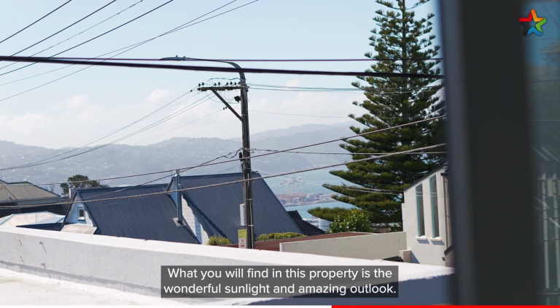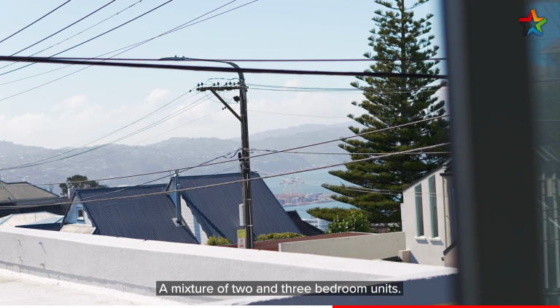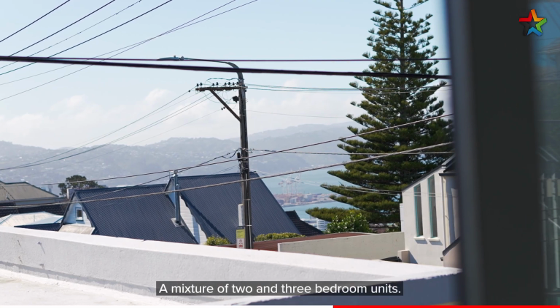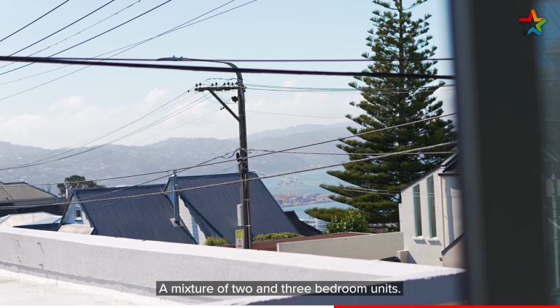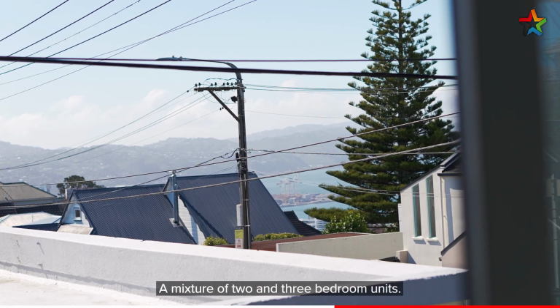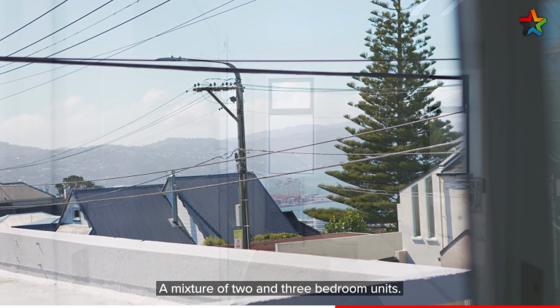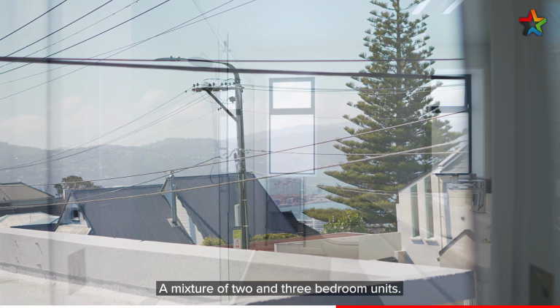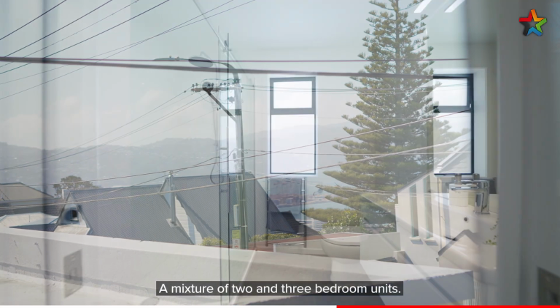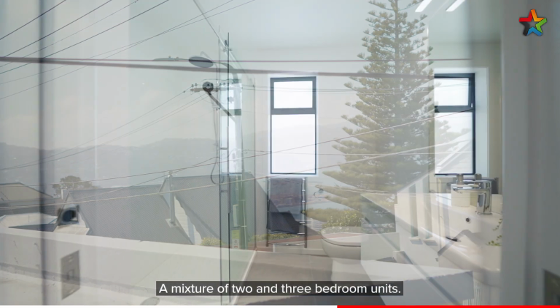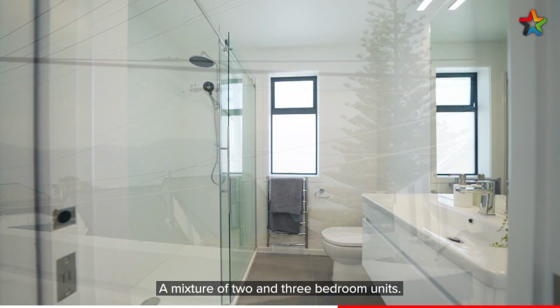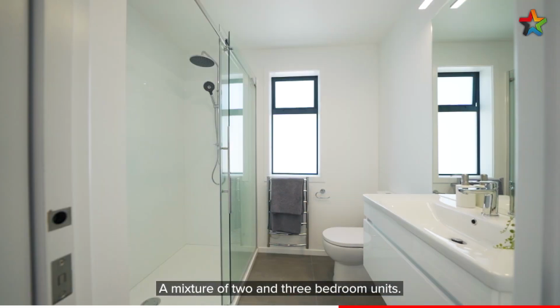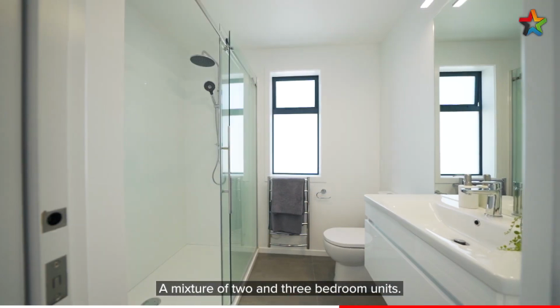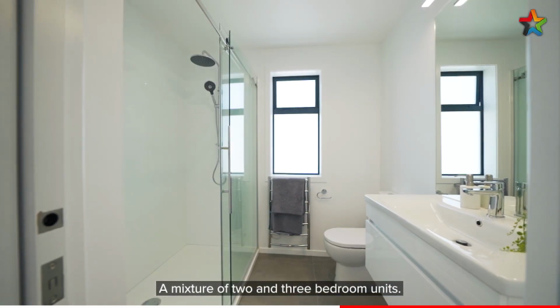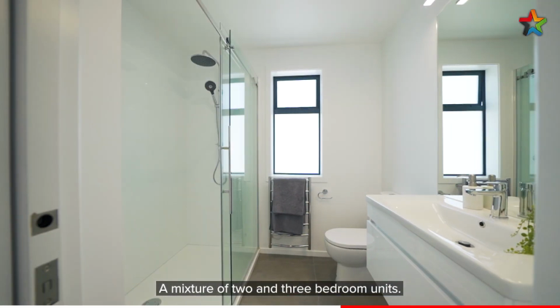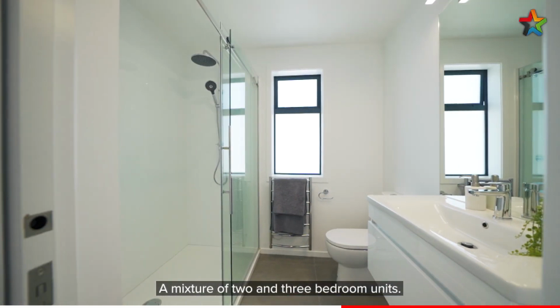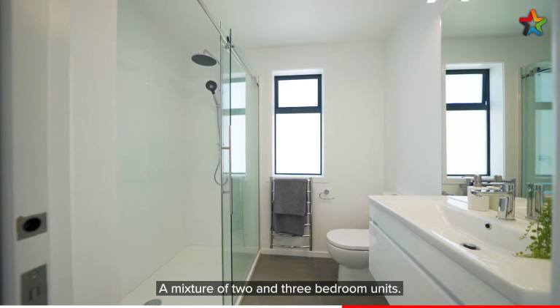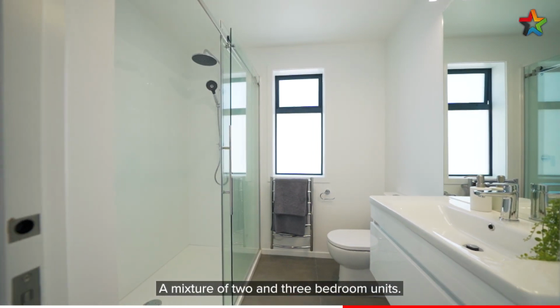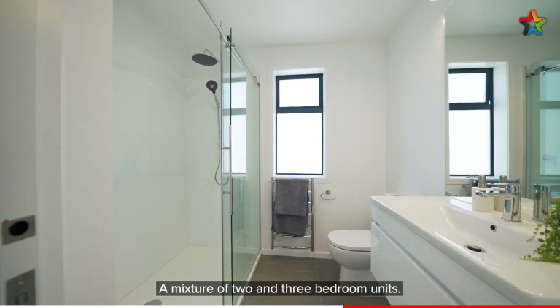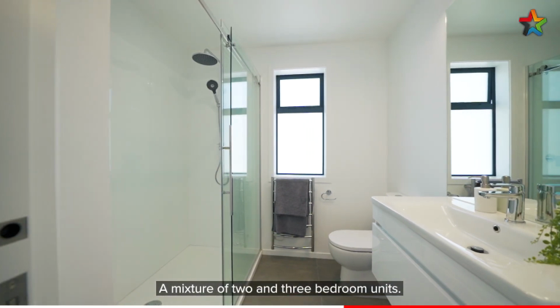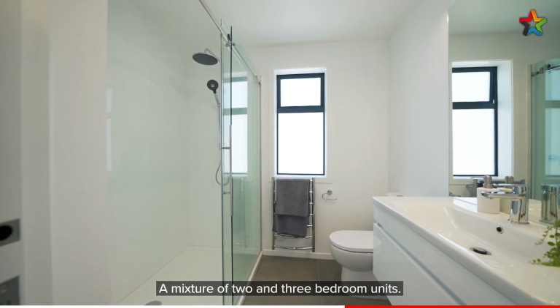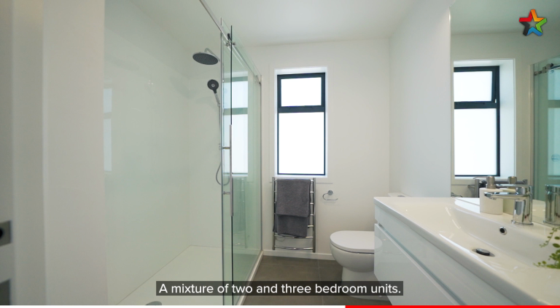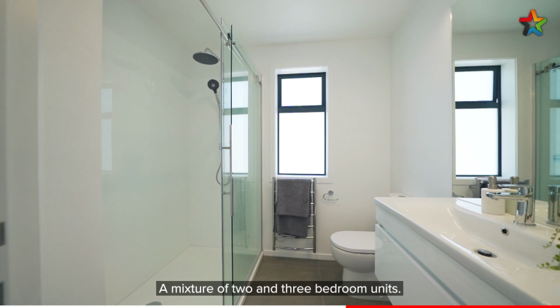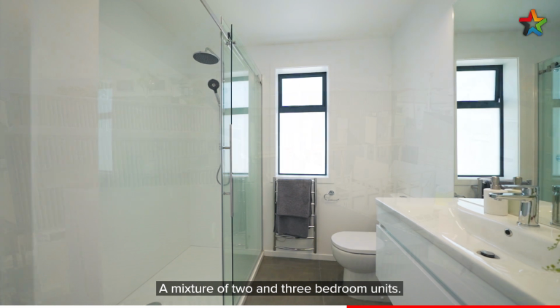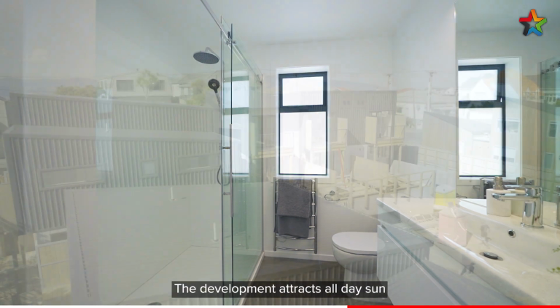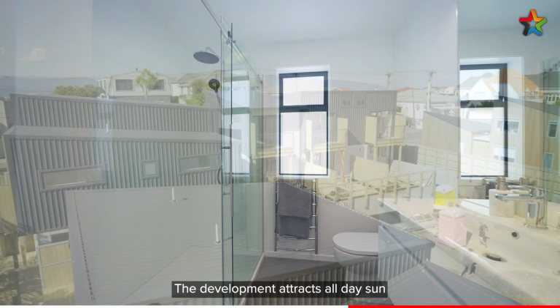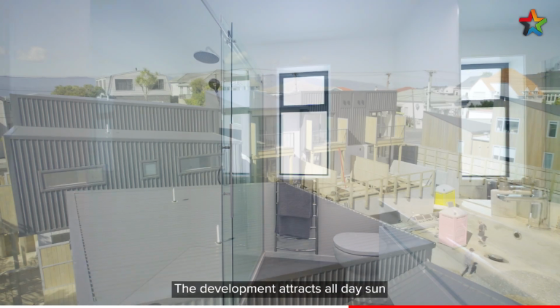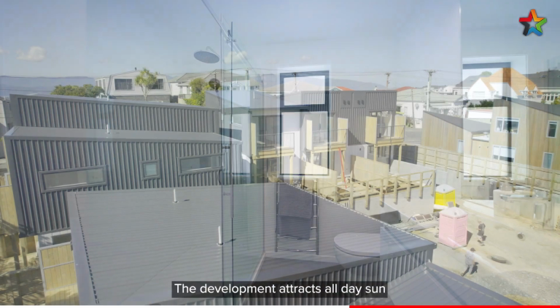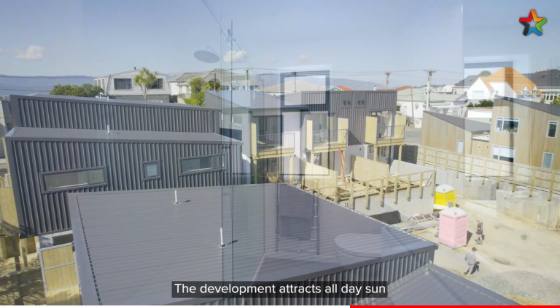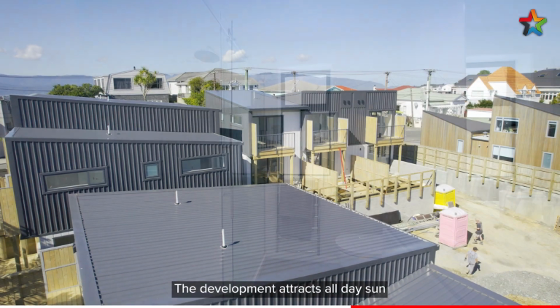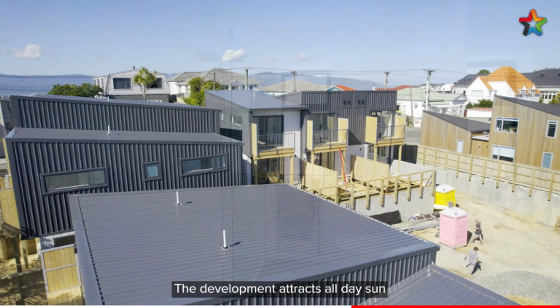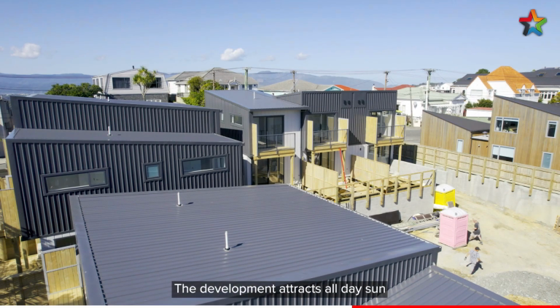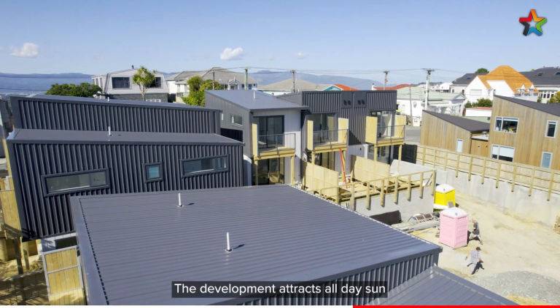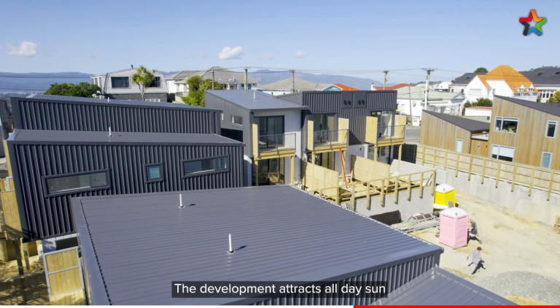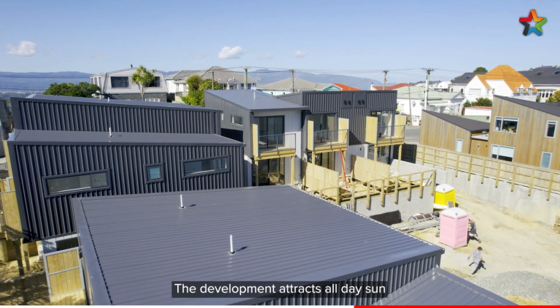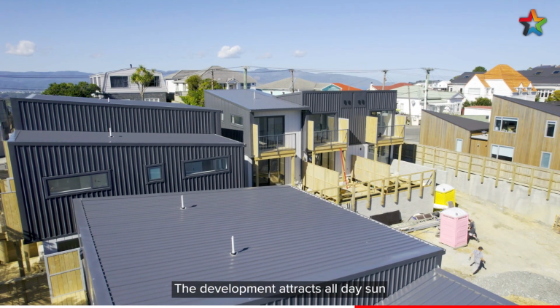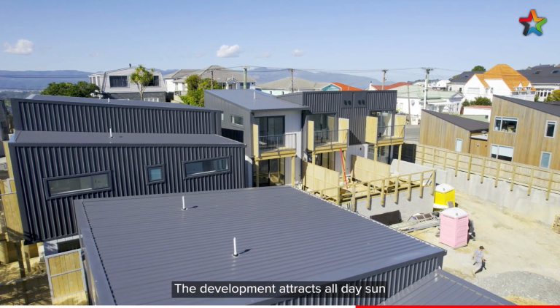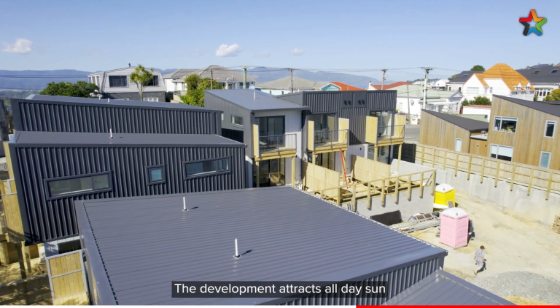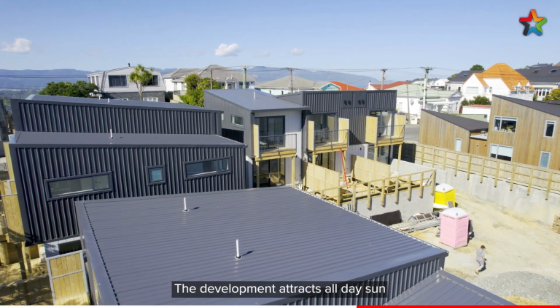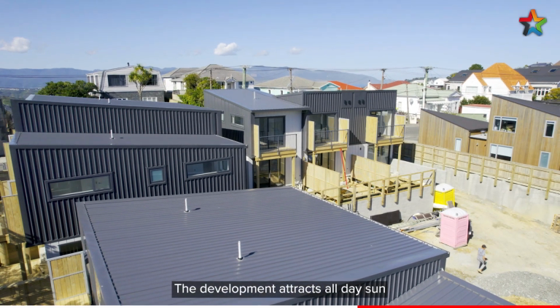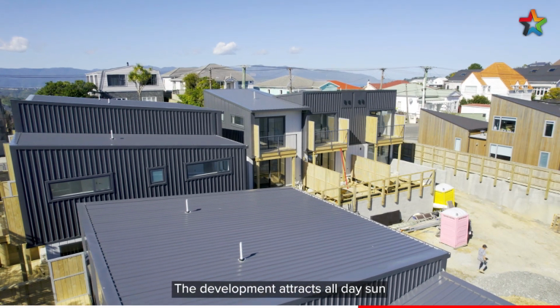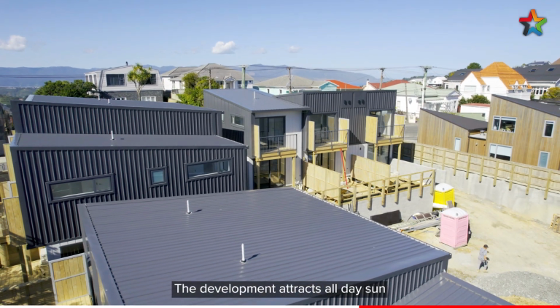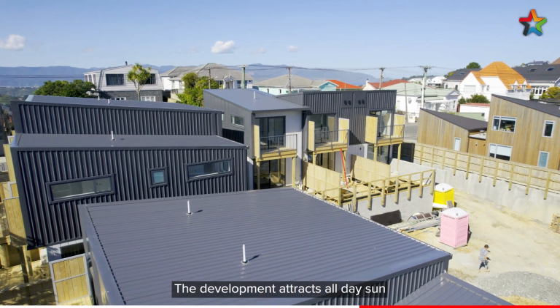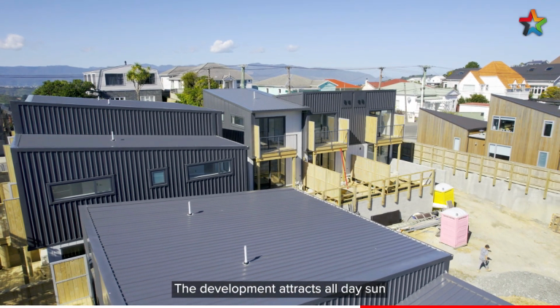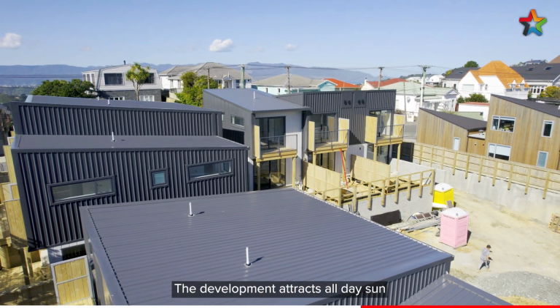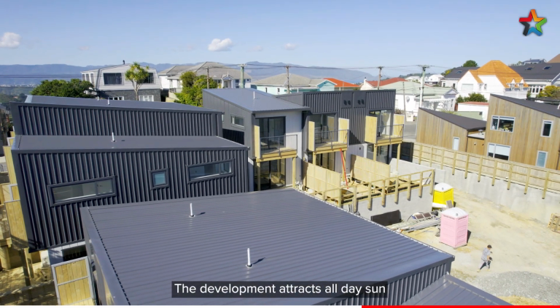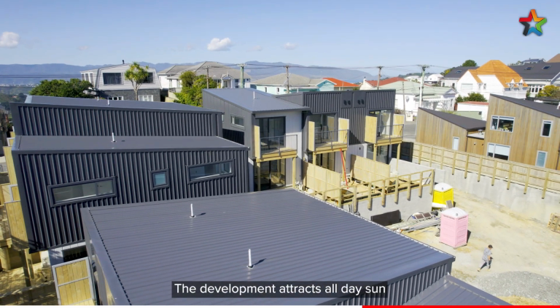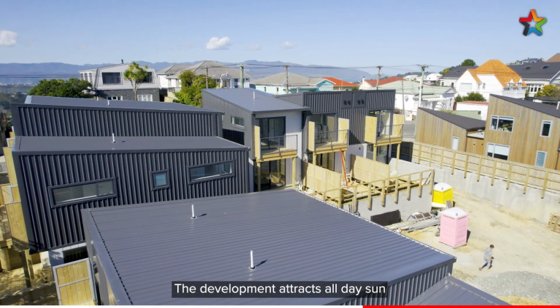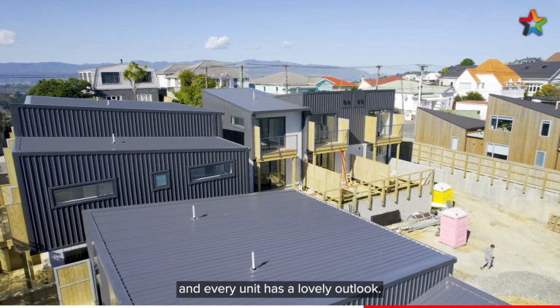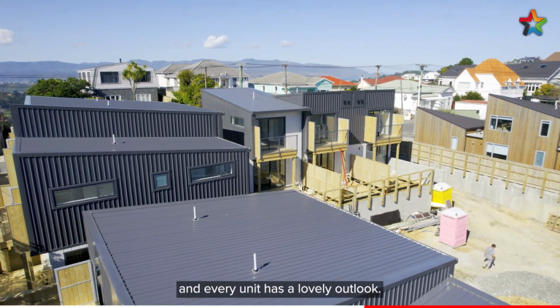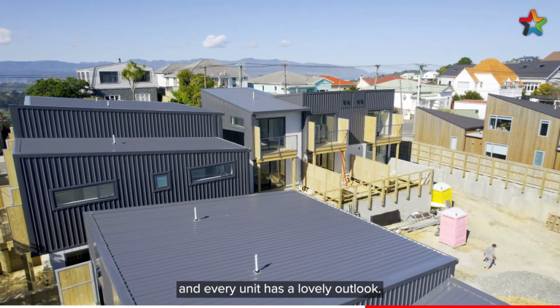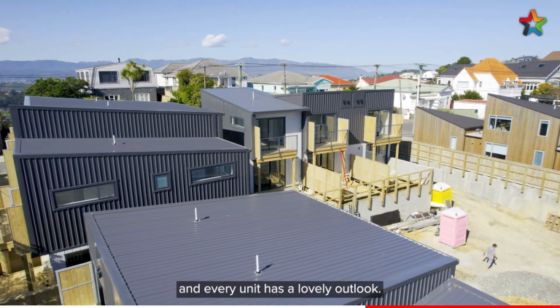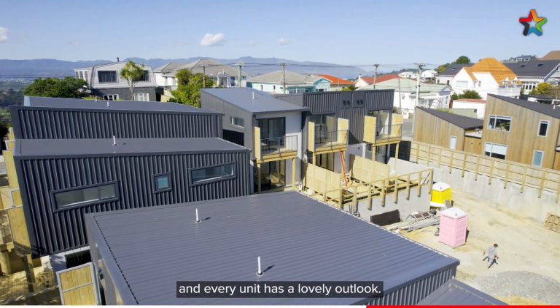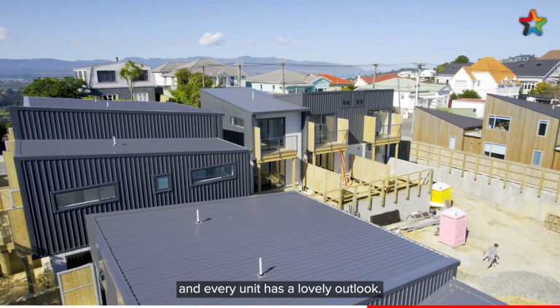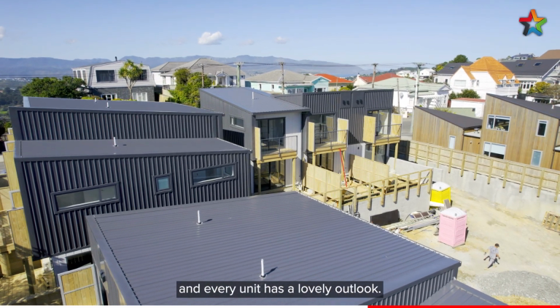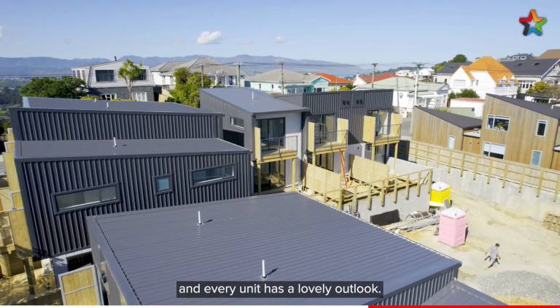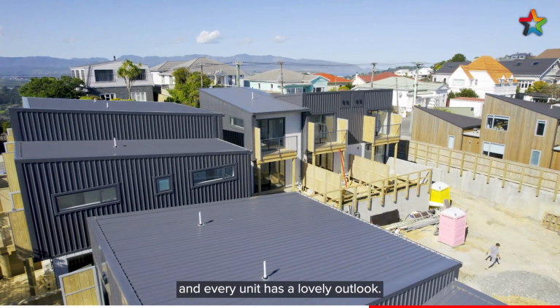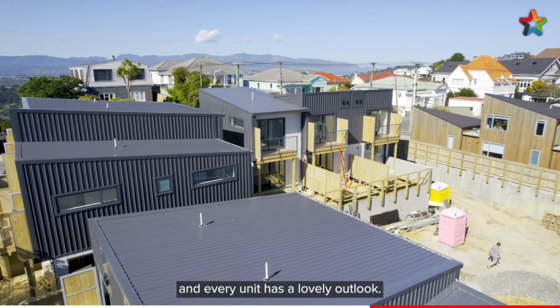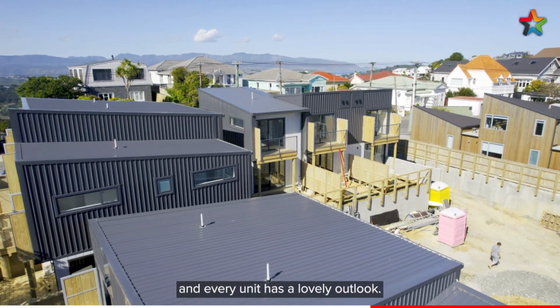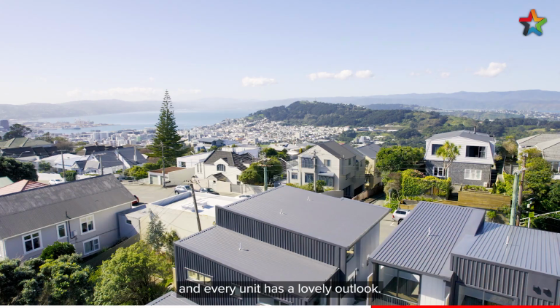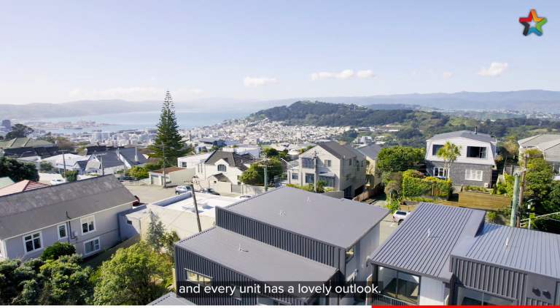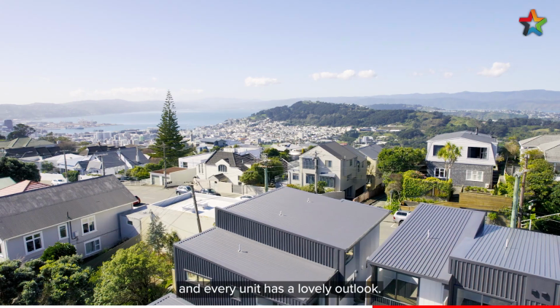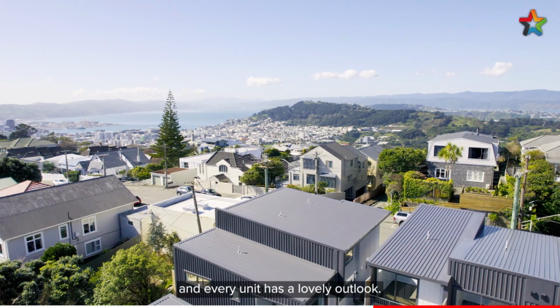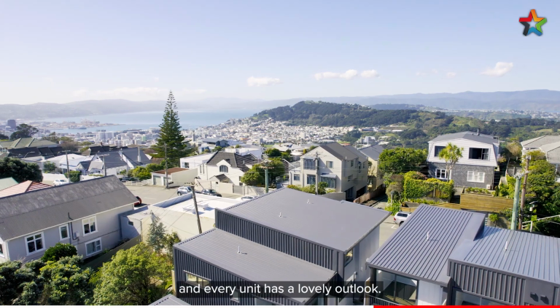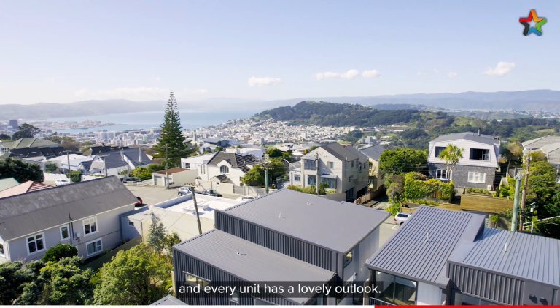A mixture of two and three bedroom units, the development attracts all day sun and every unit has a lovely outlook.